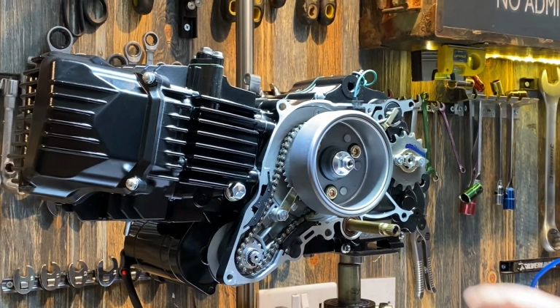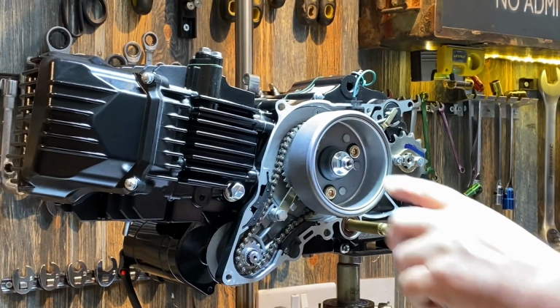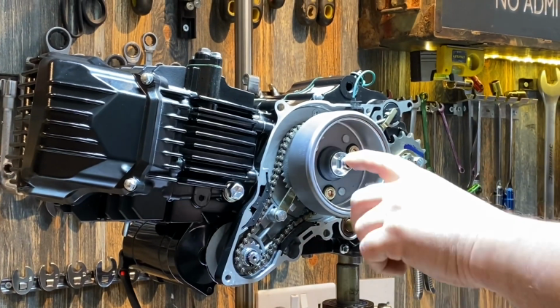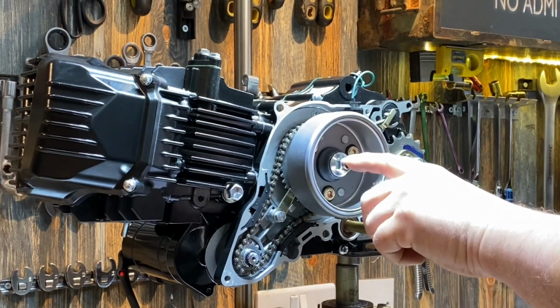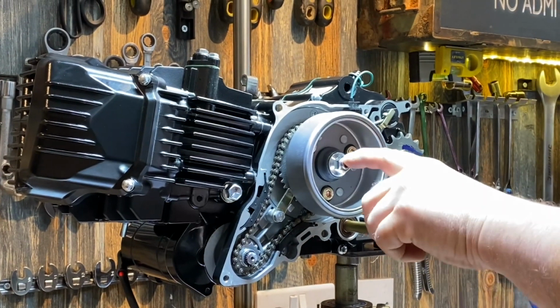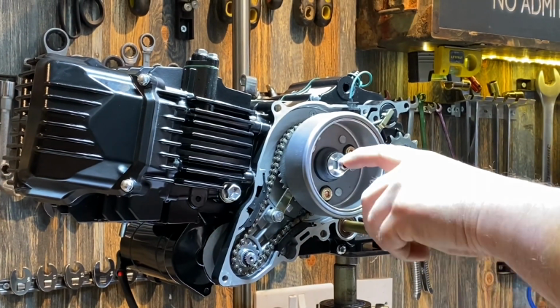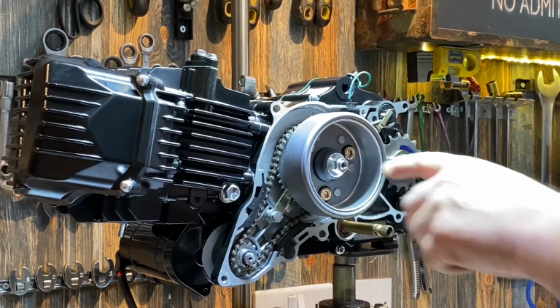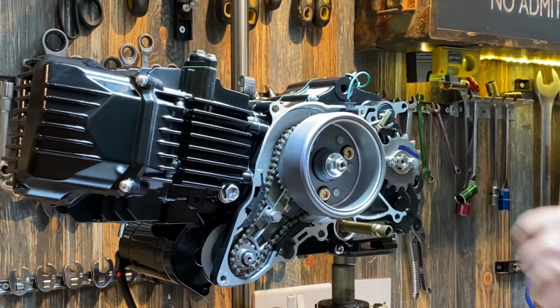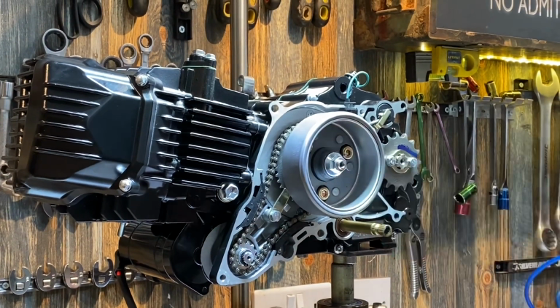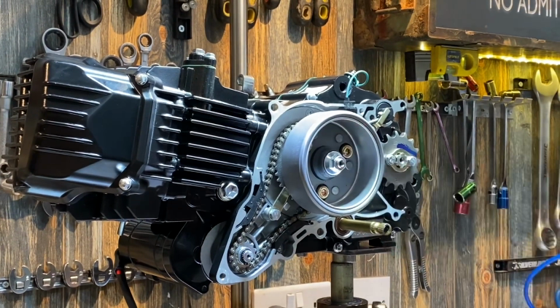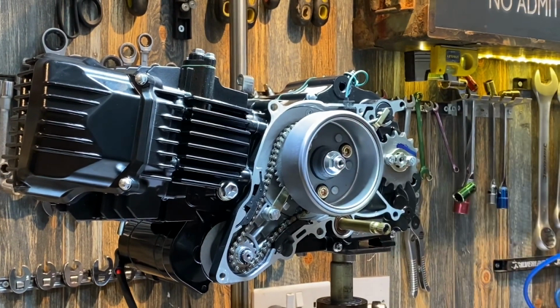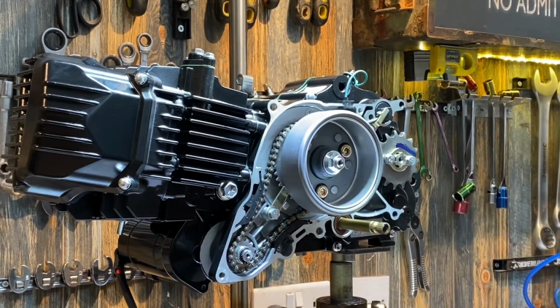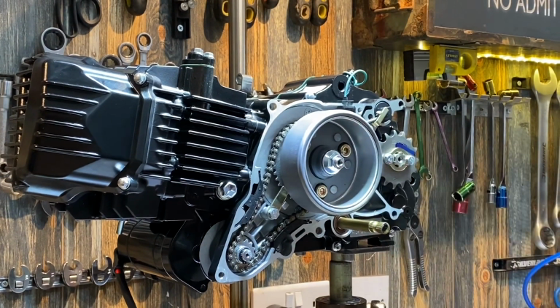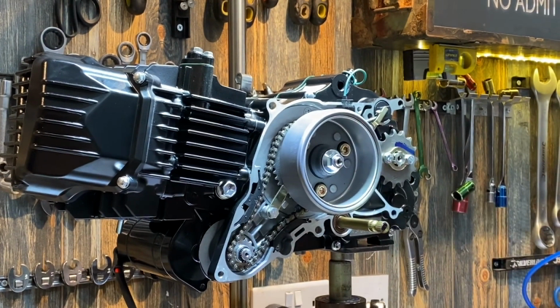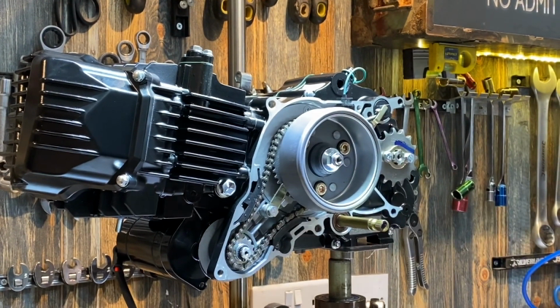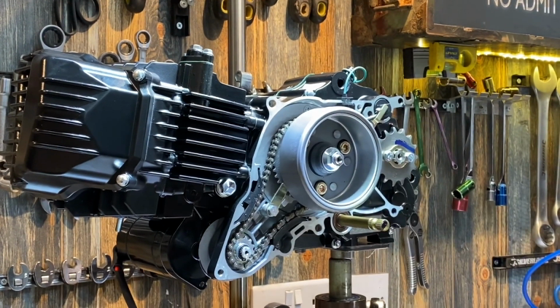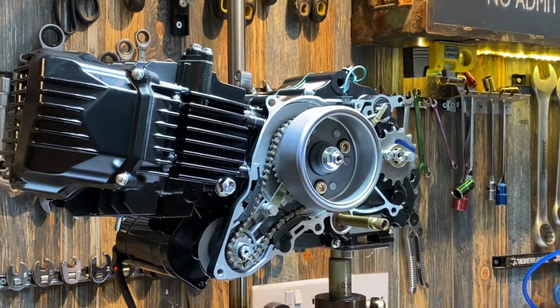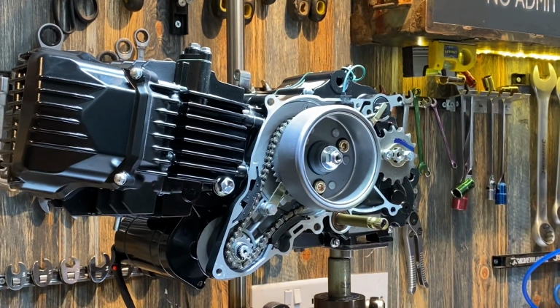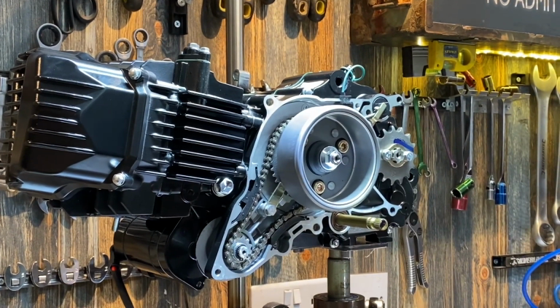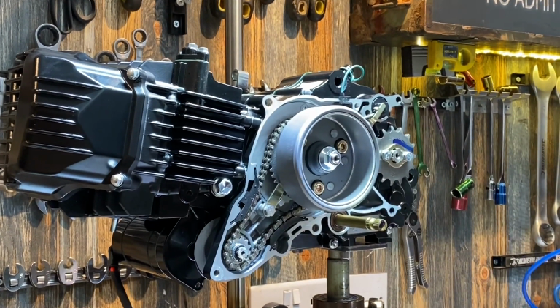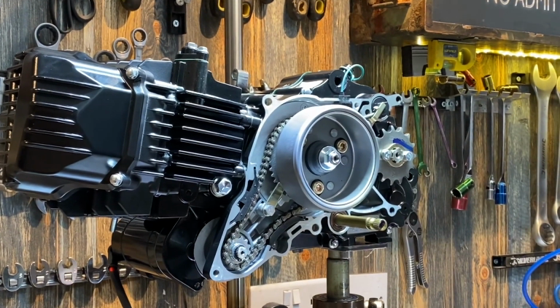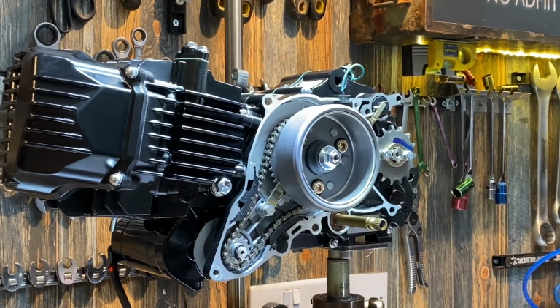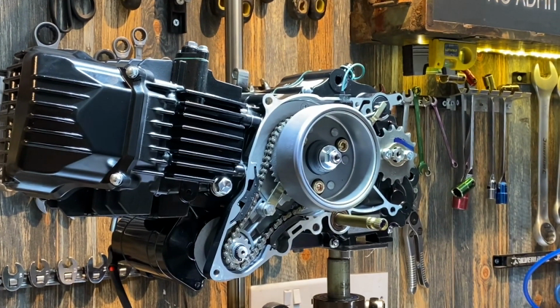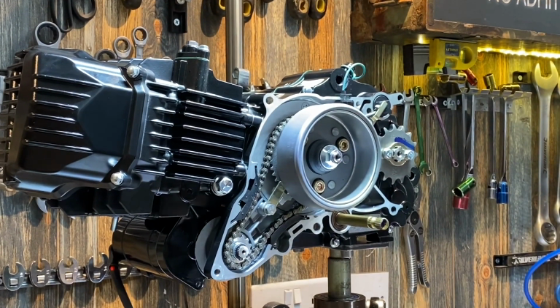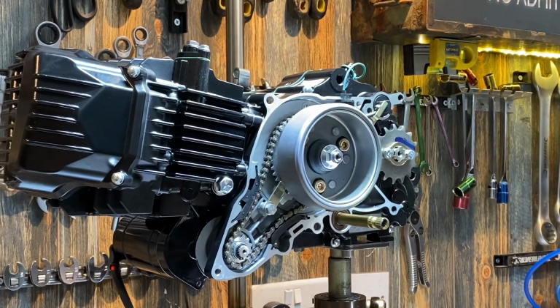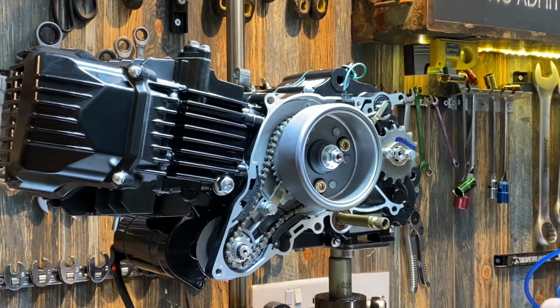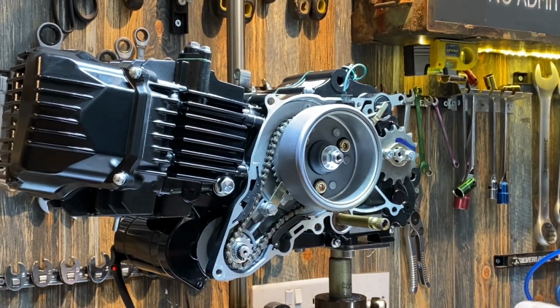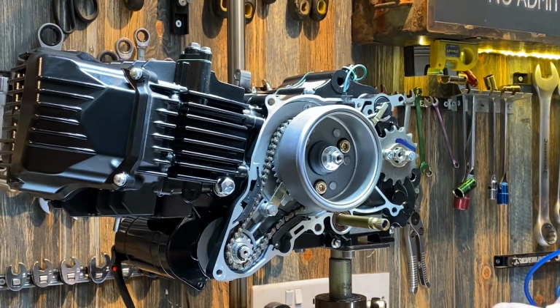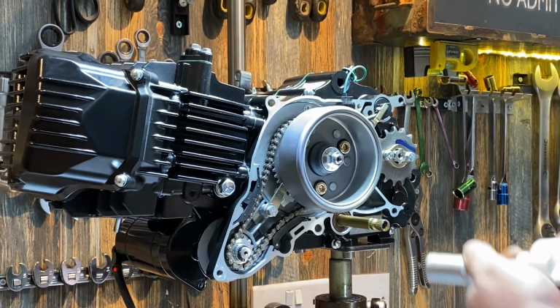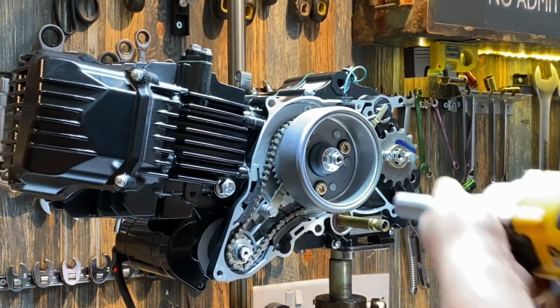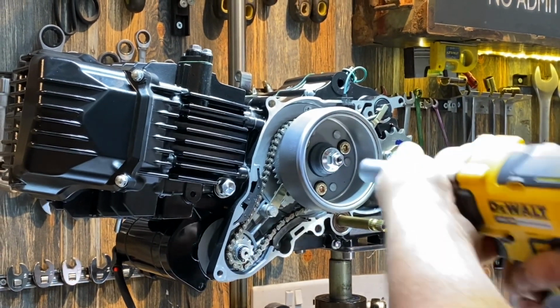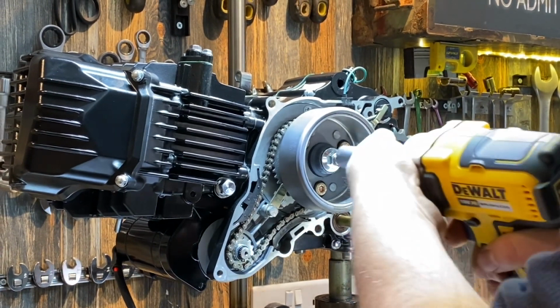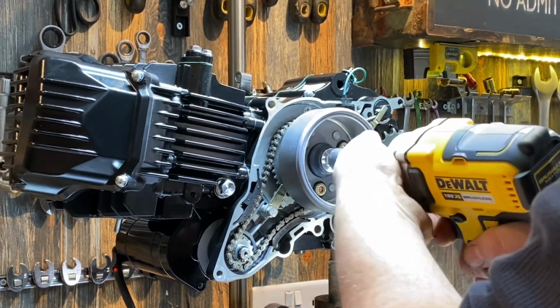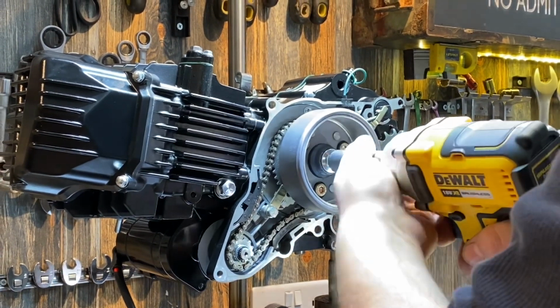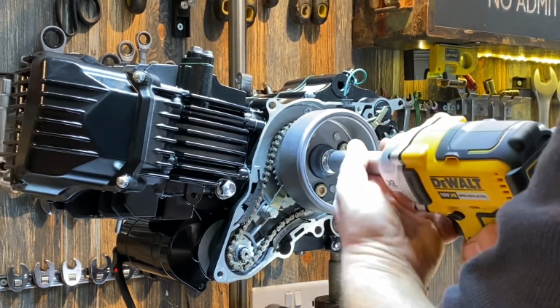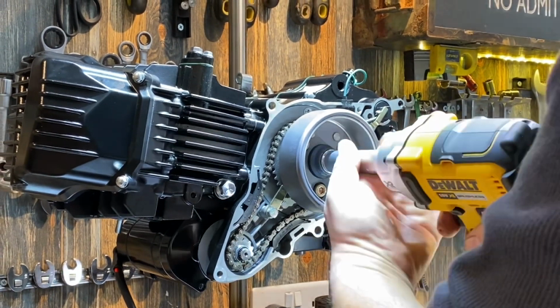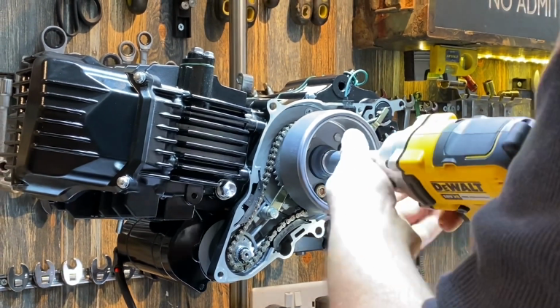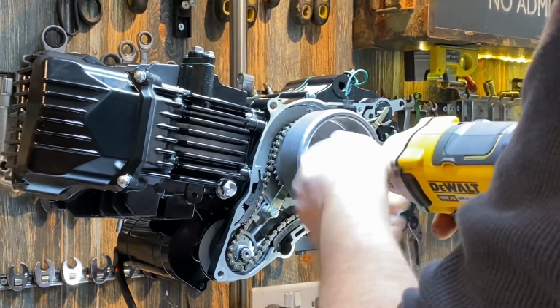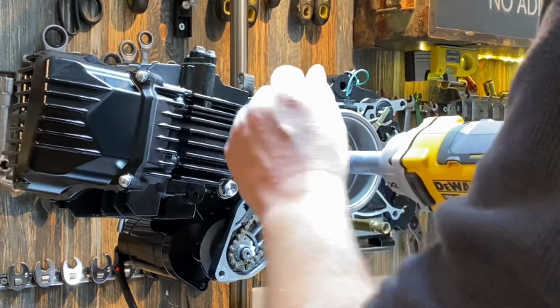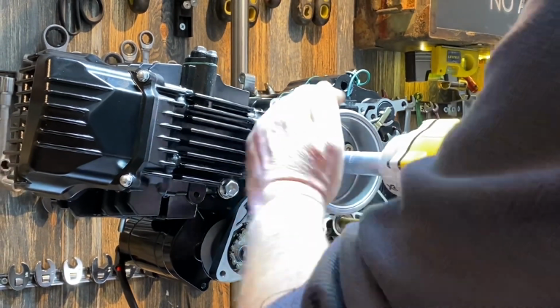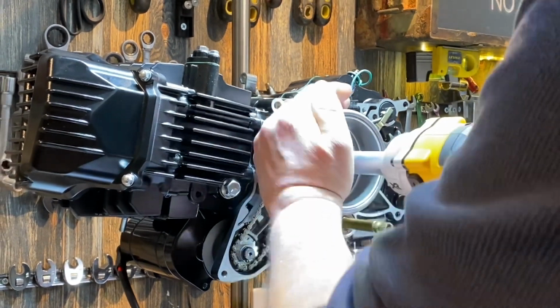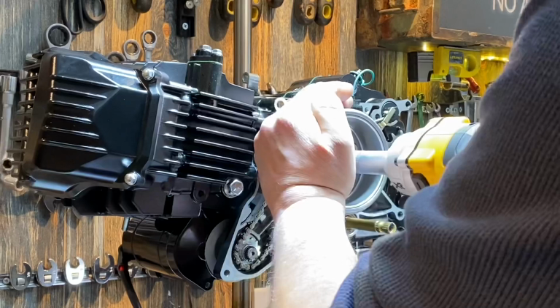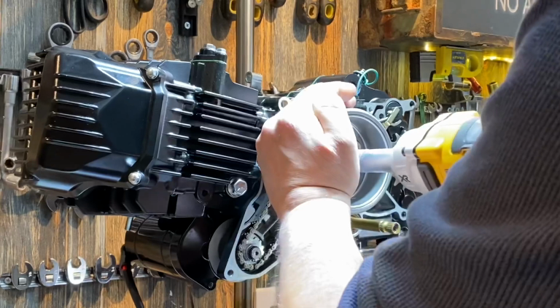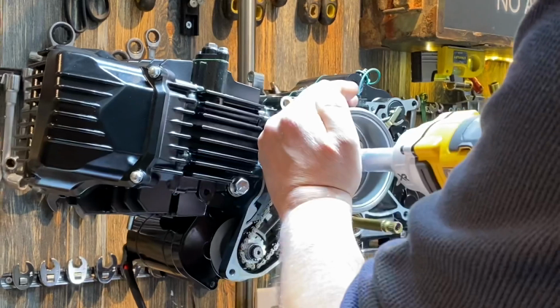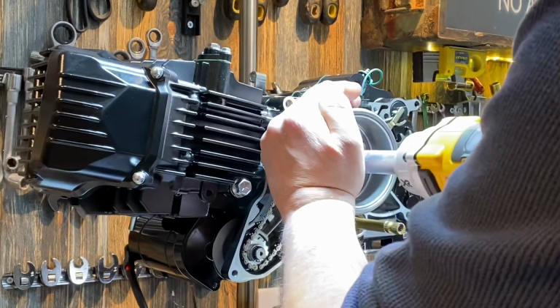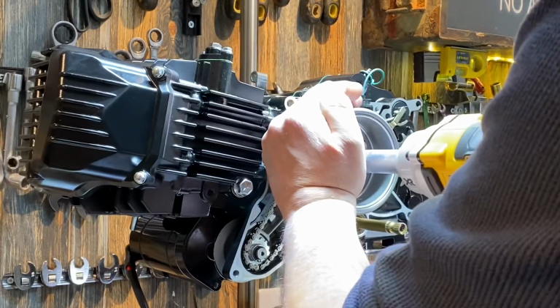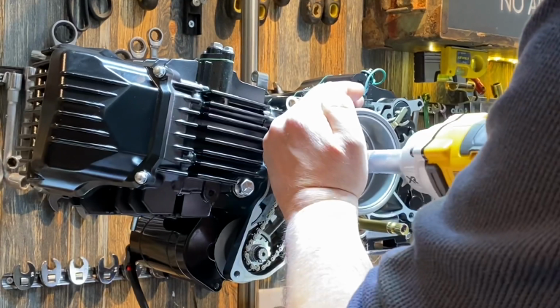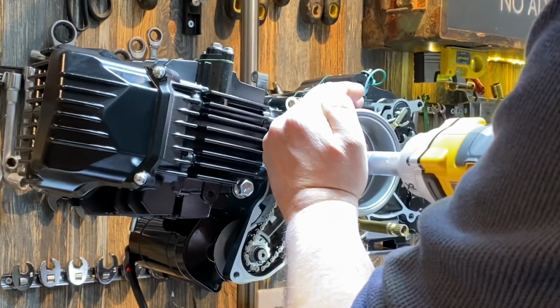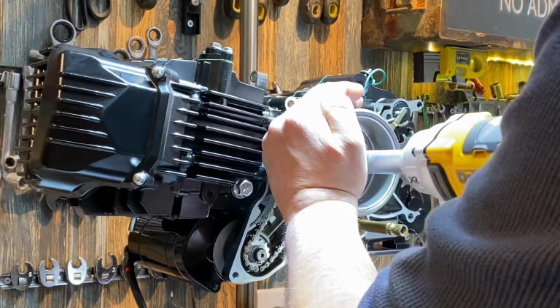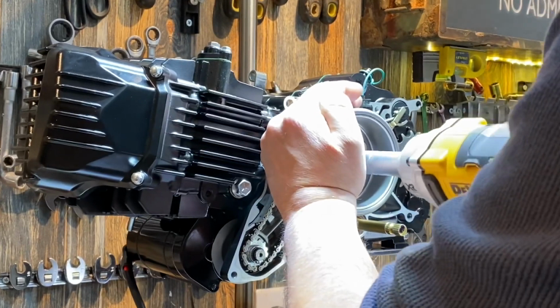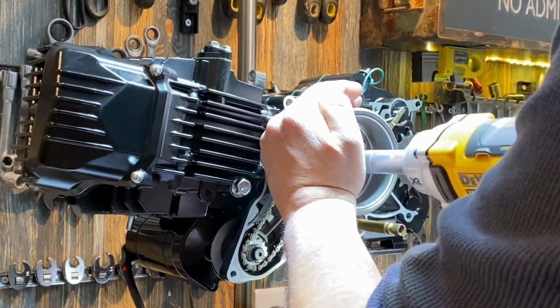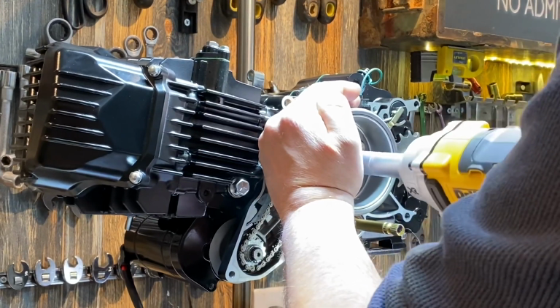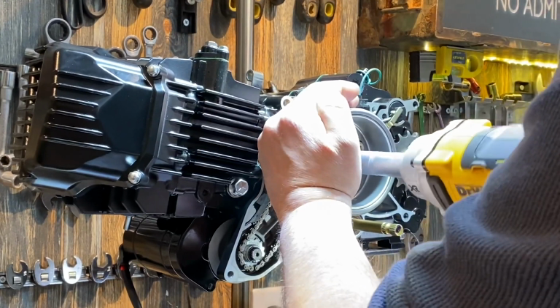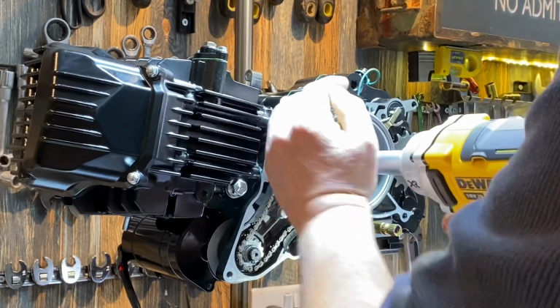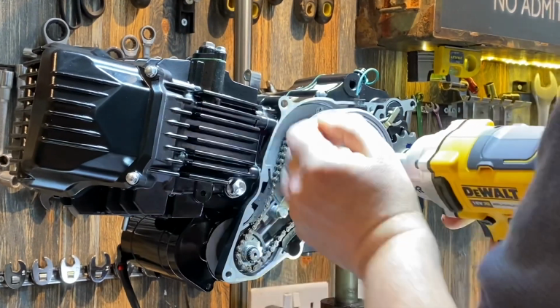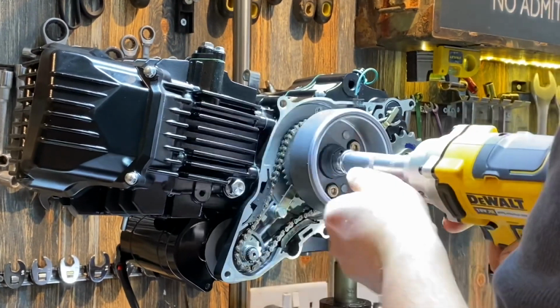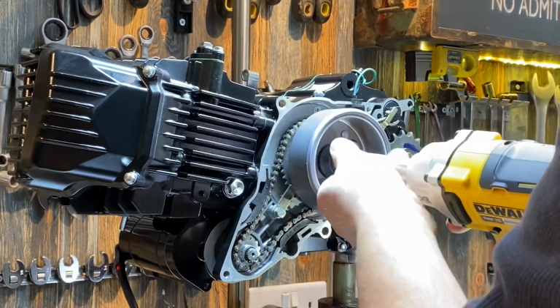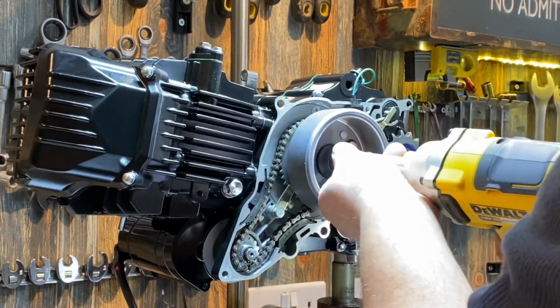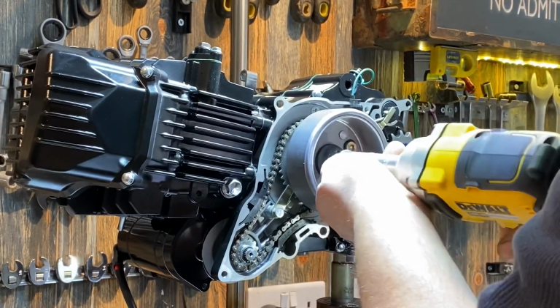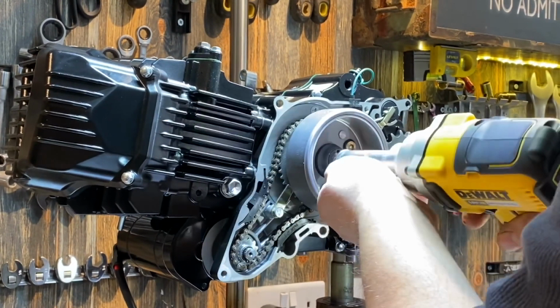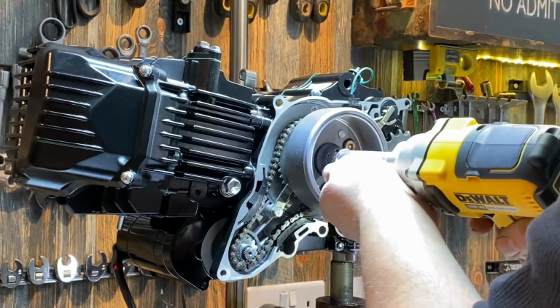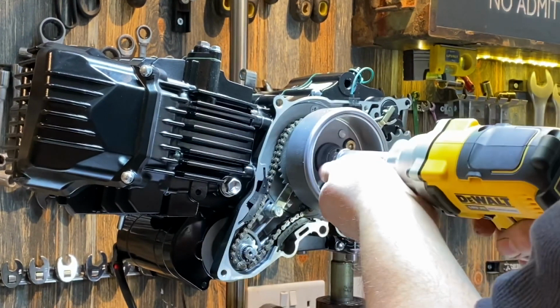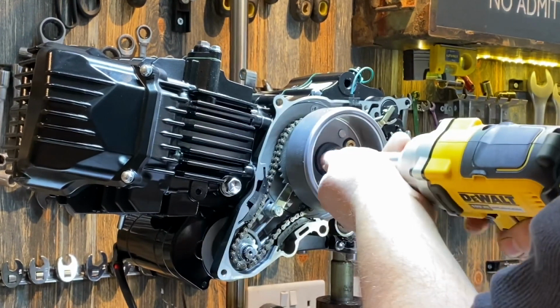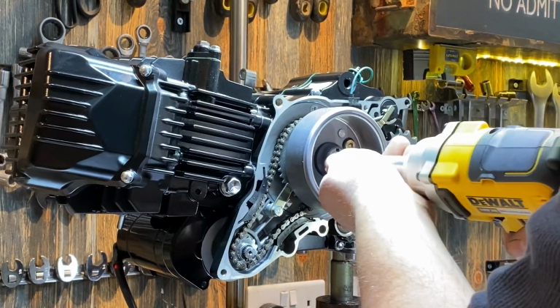Go and do the 14mm nut — this is where you need an impact gun. There we go.